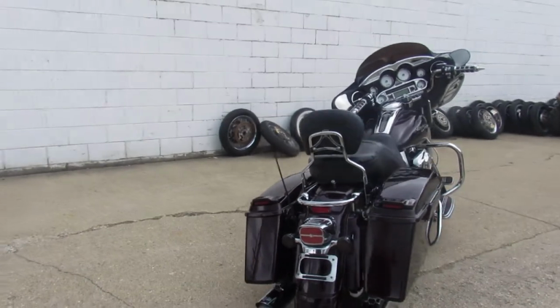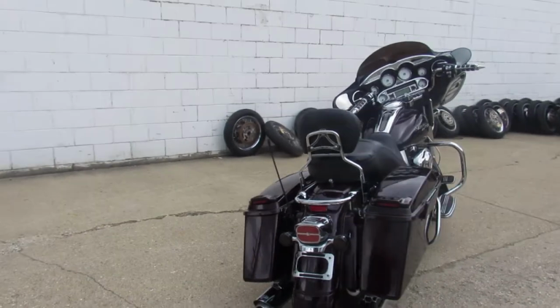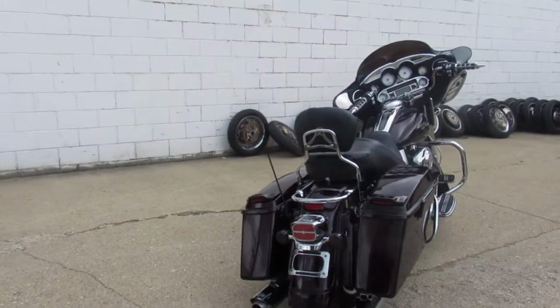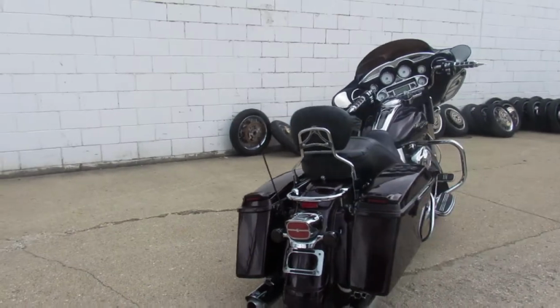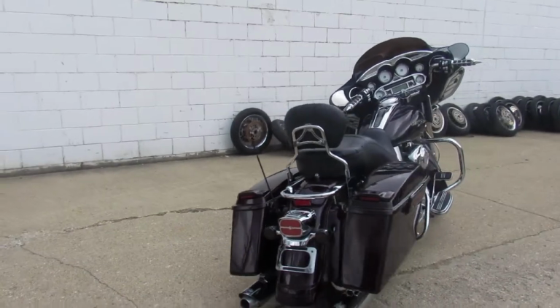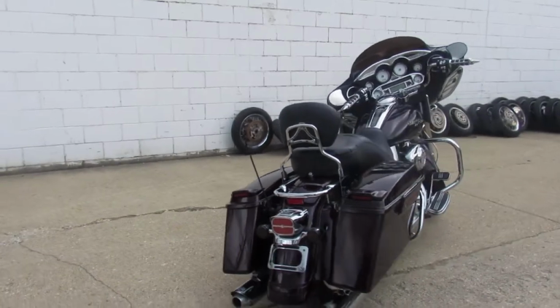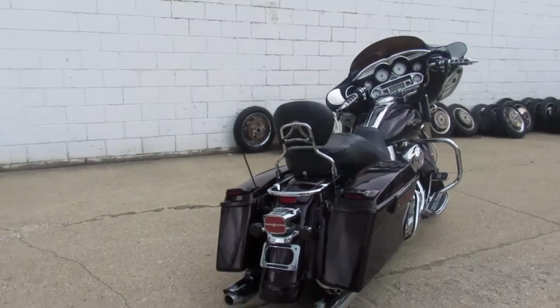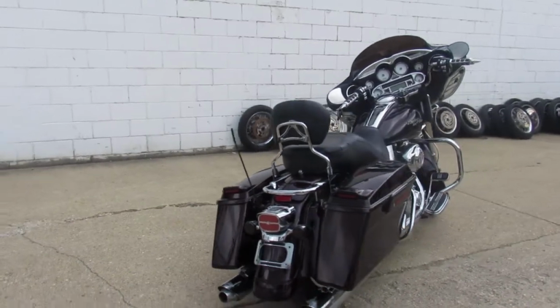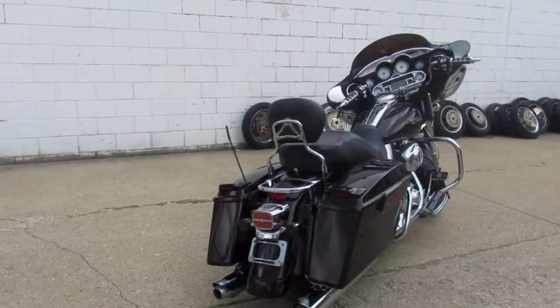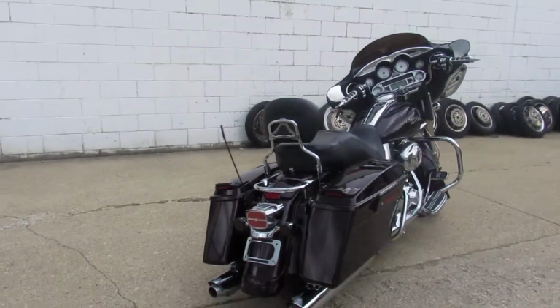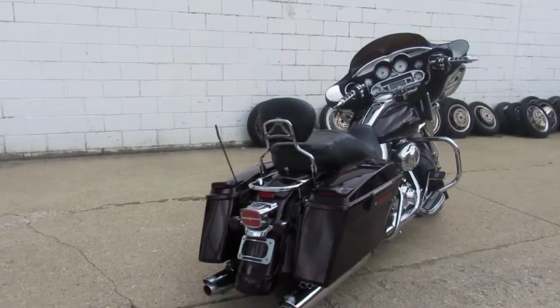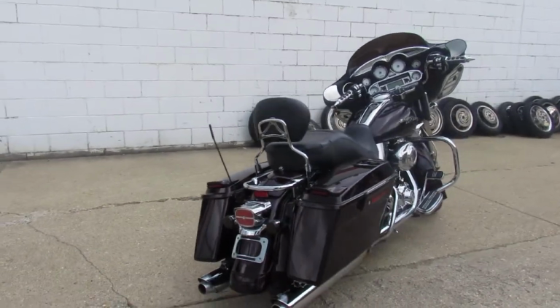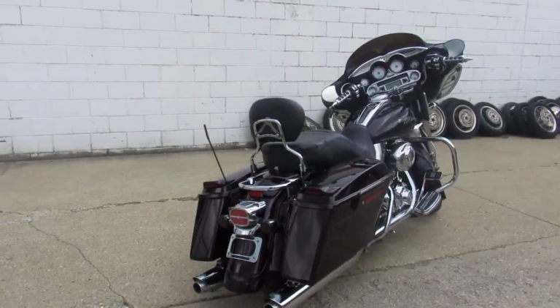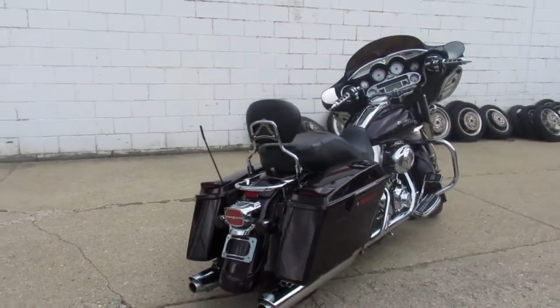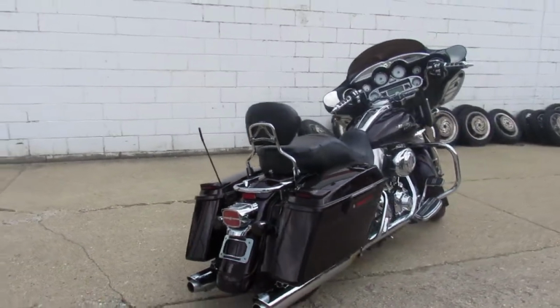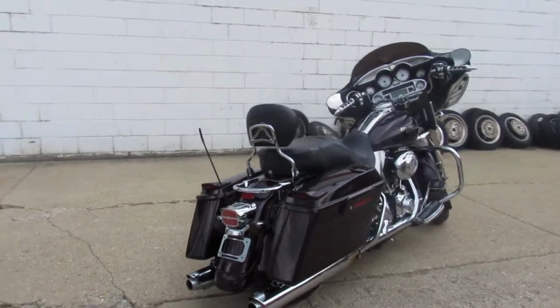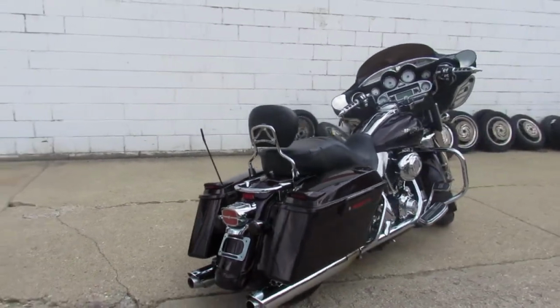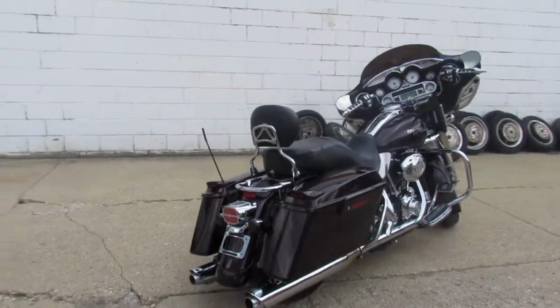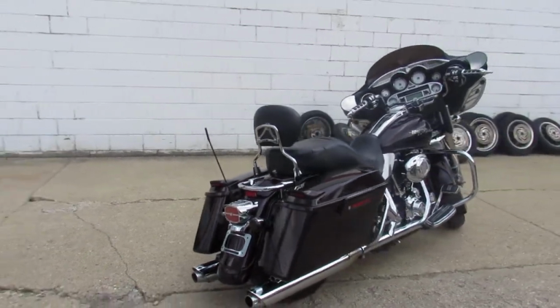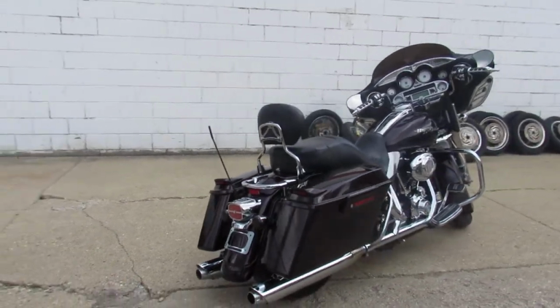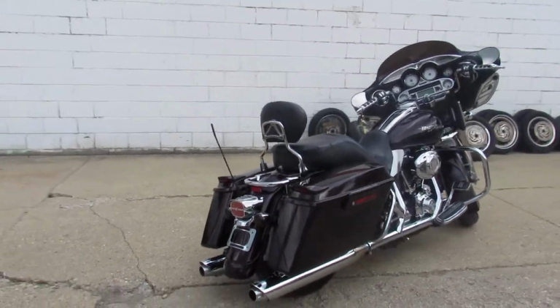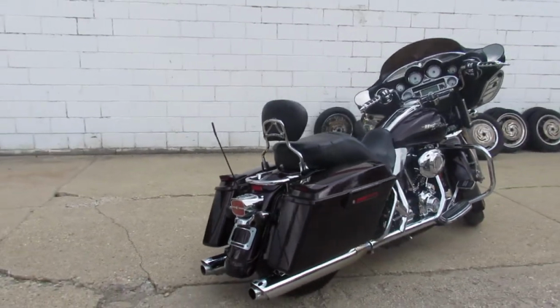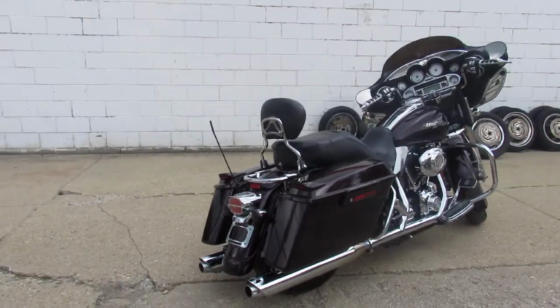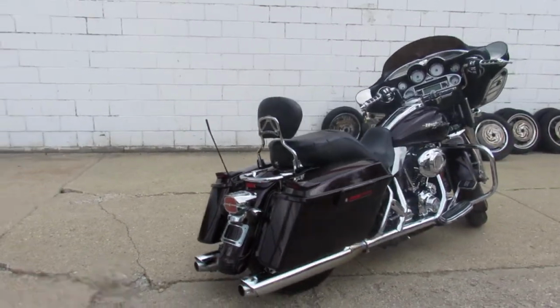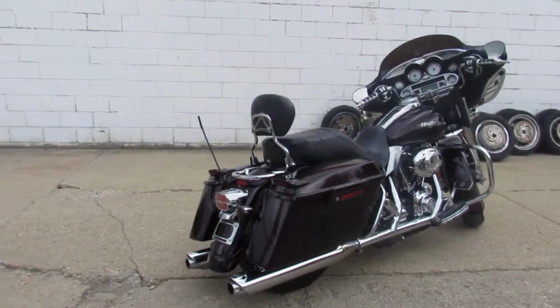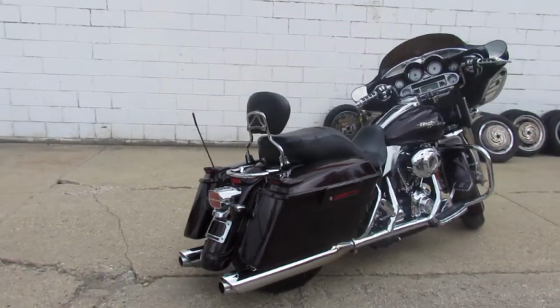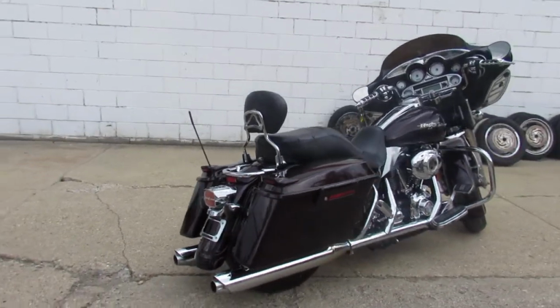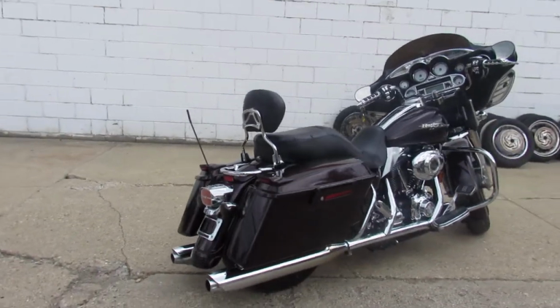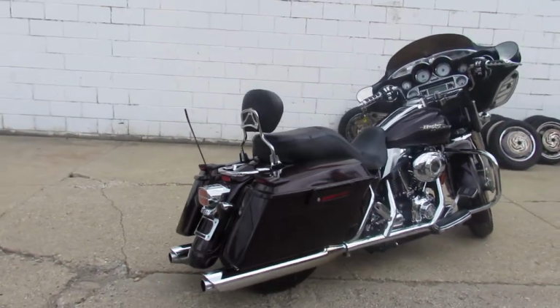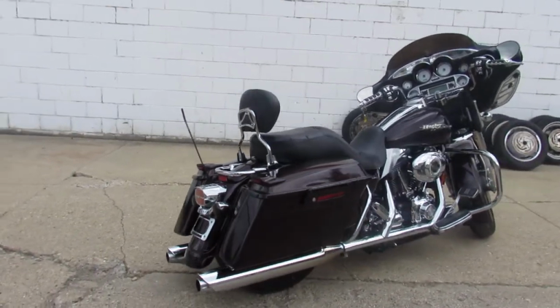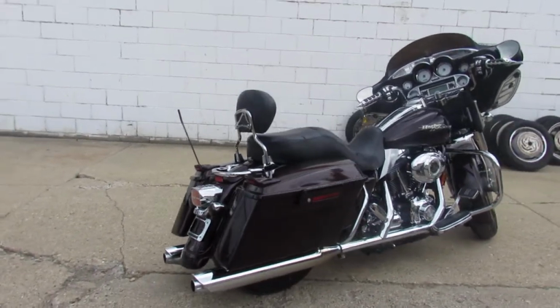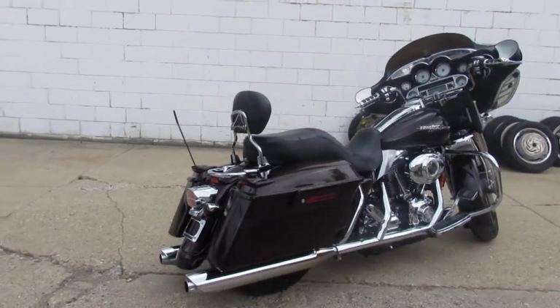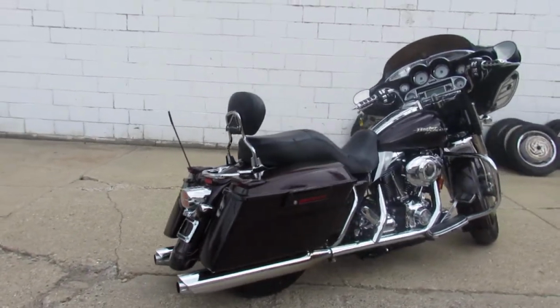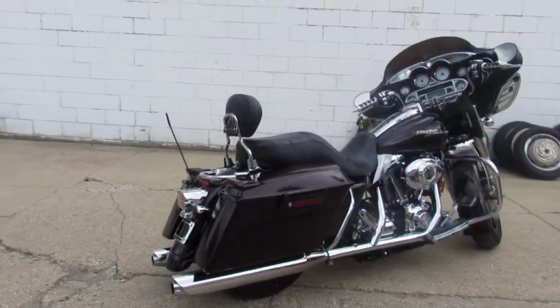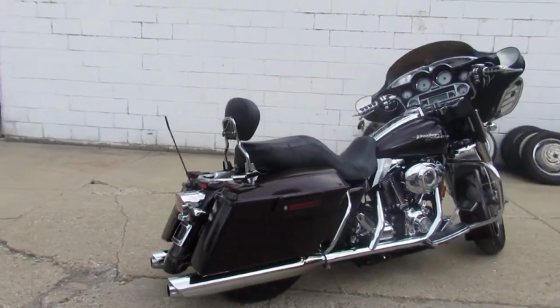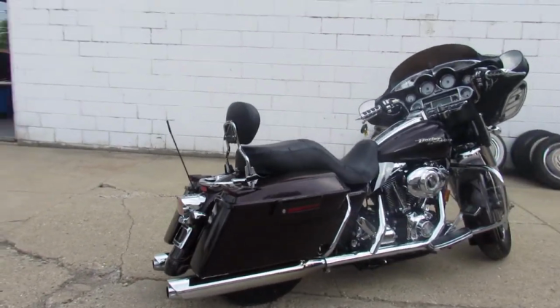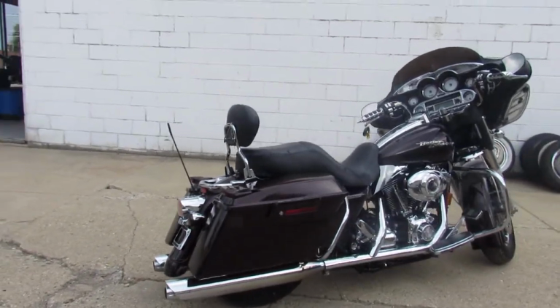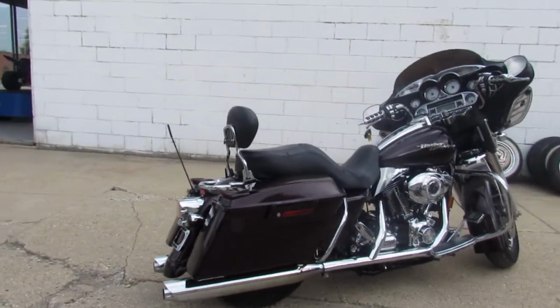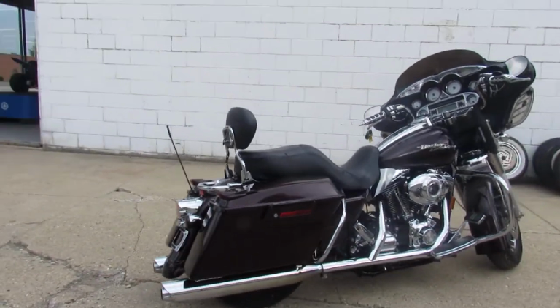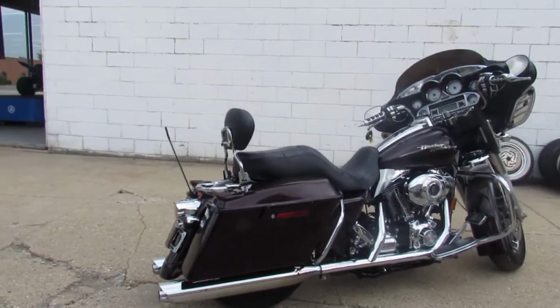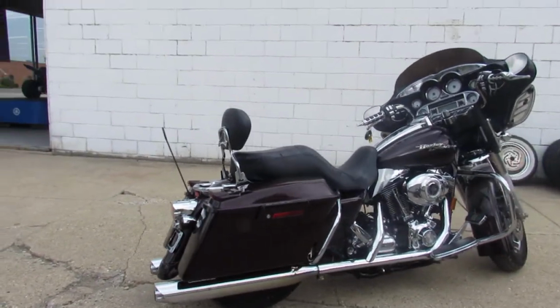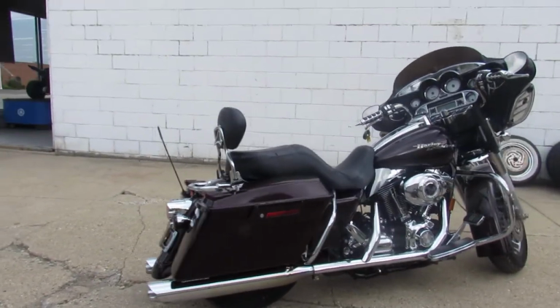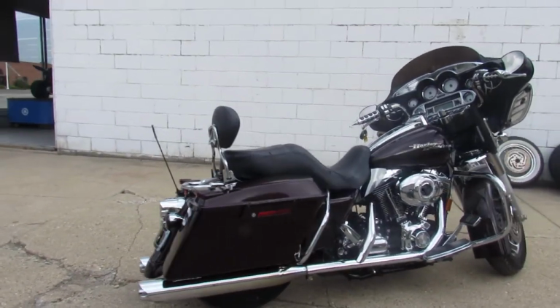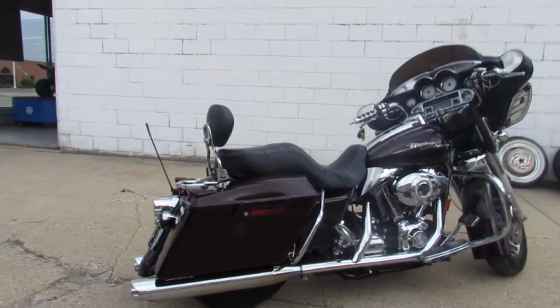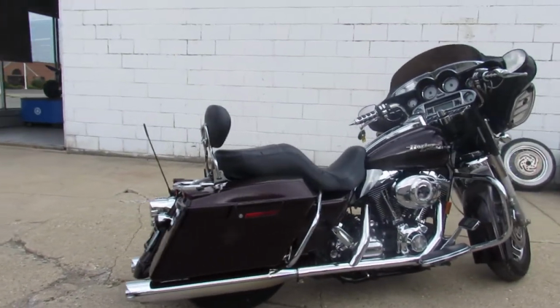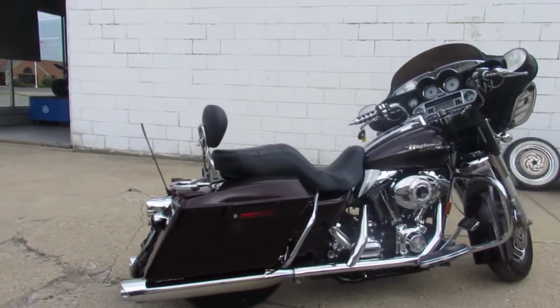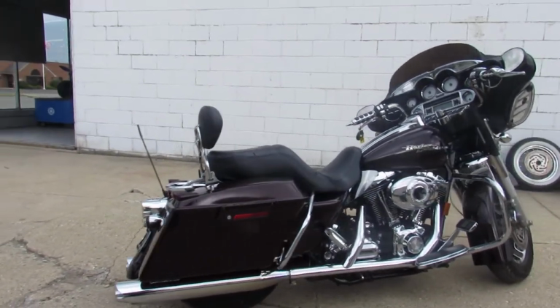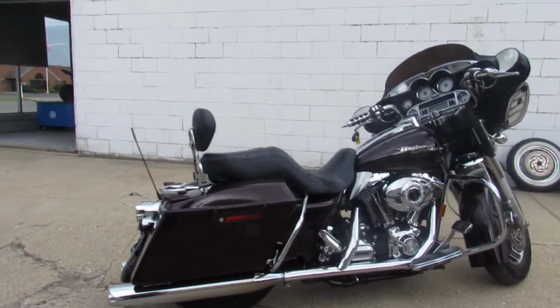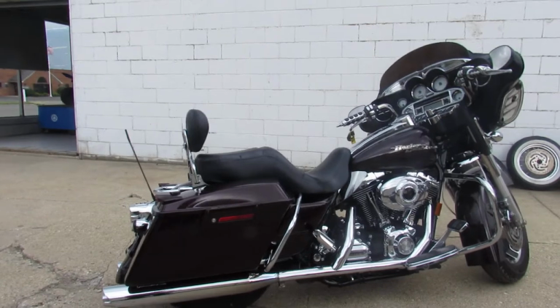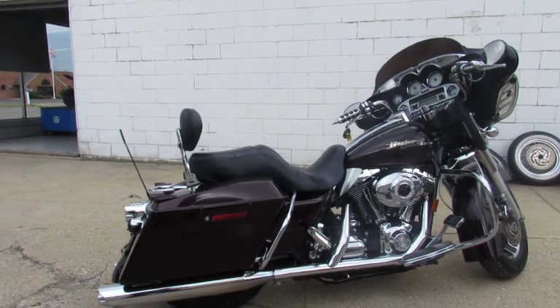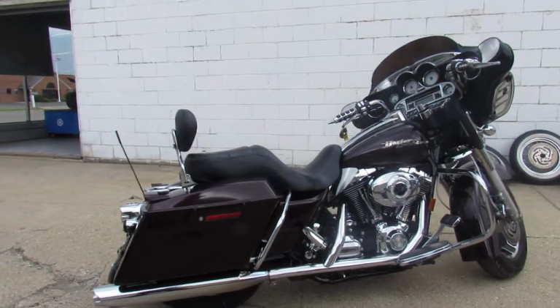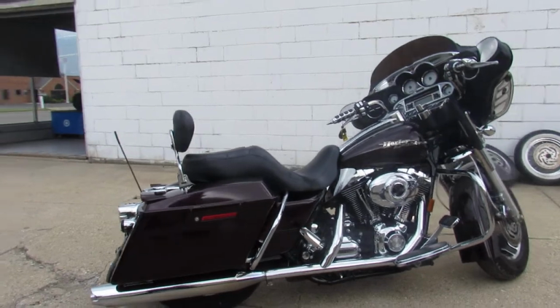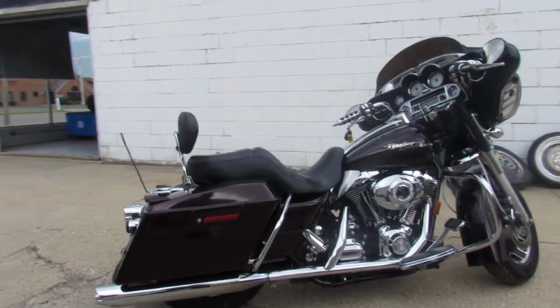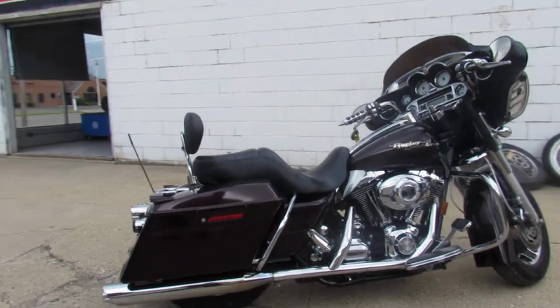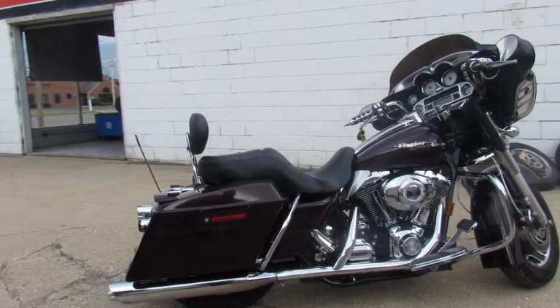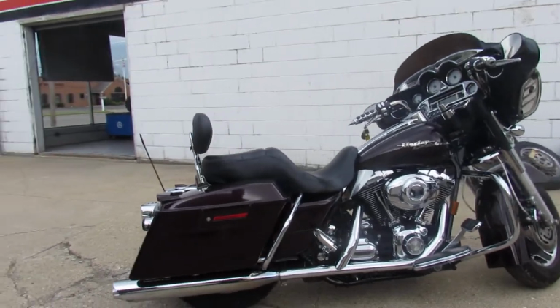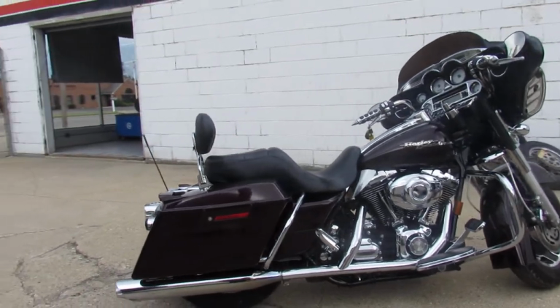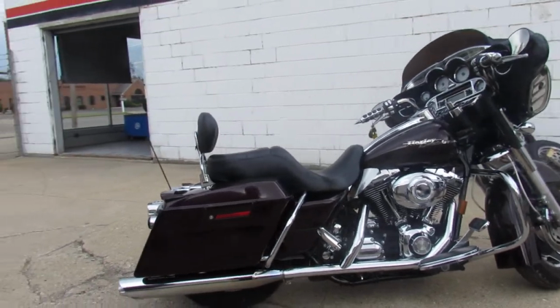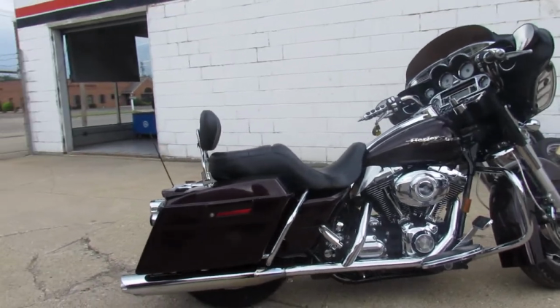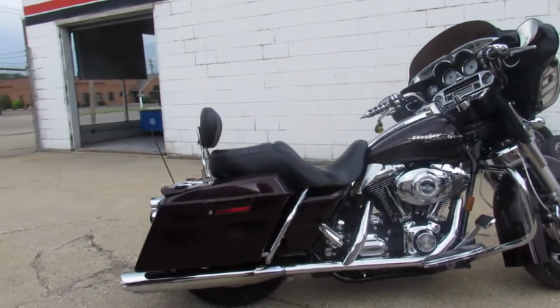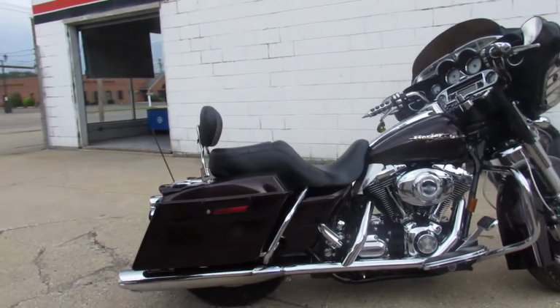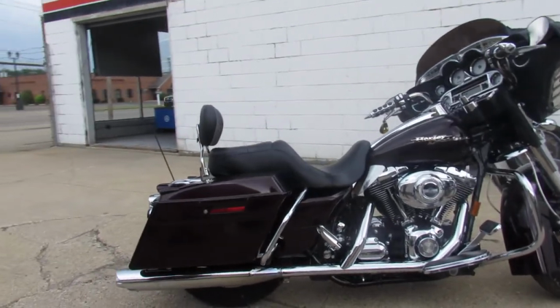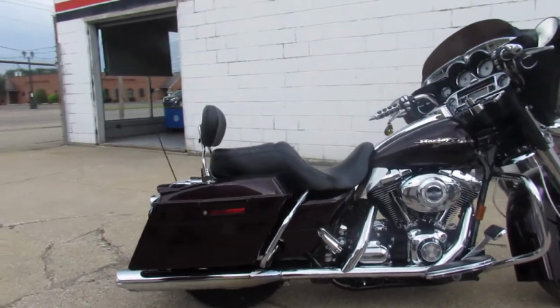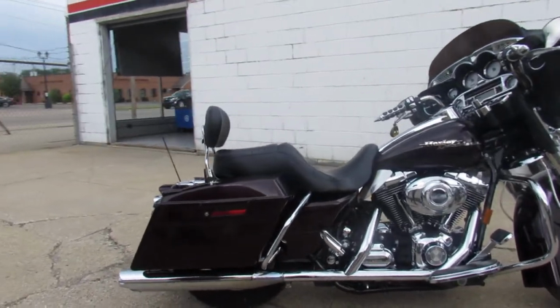Tons of chrome — this one's got all the extras: upgraded floorboards, daymaker headlight, advanced Heinz exhaust, and more.